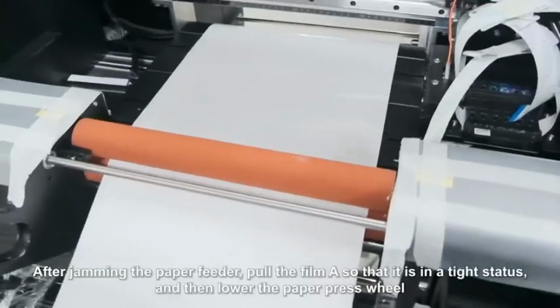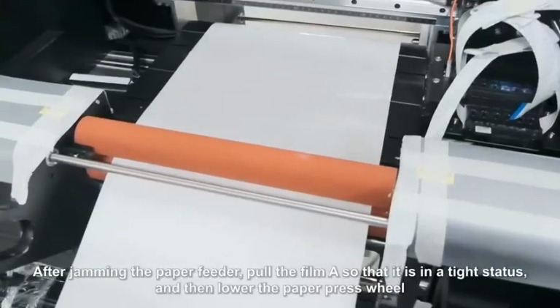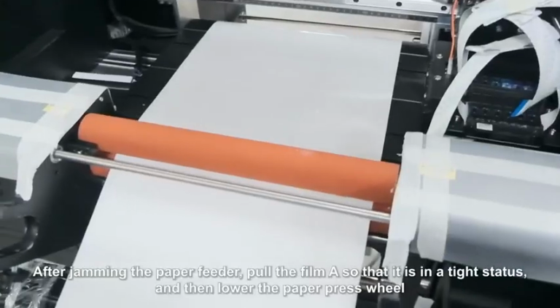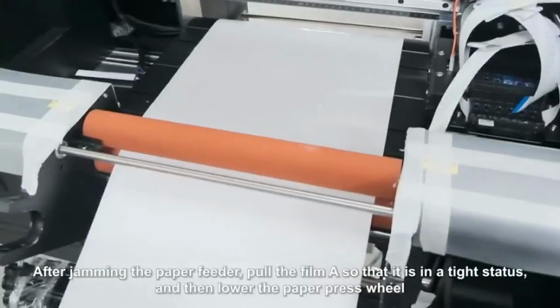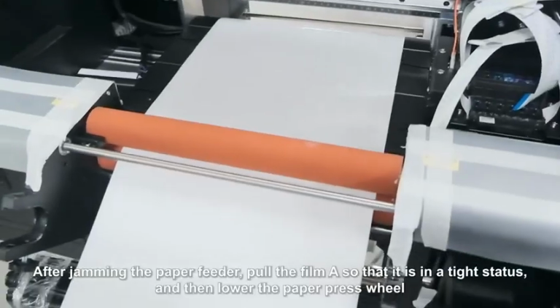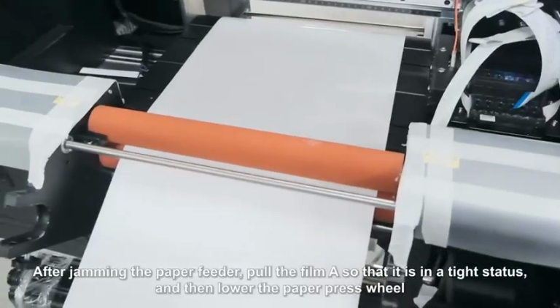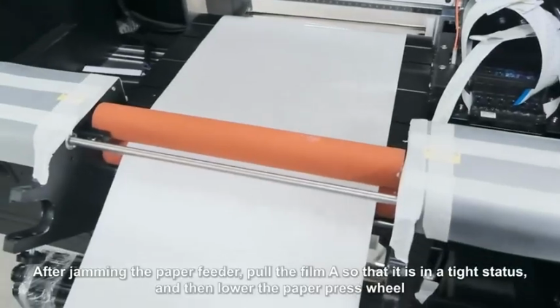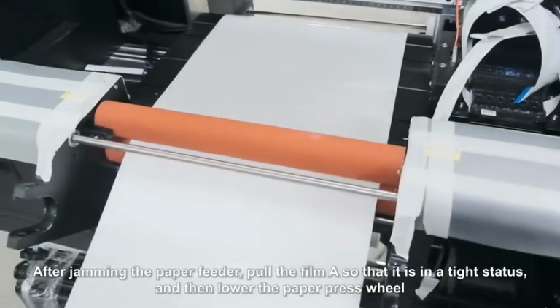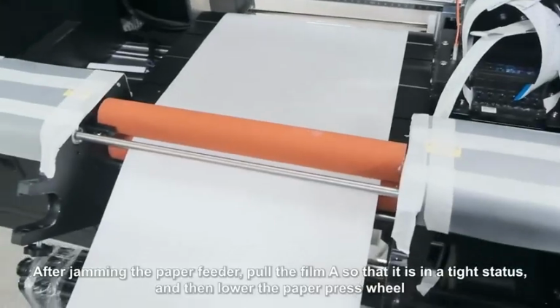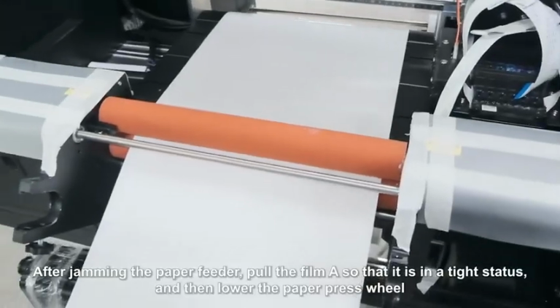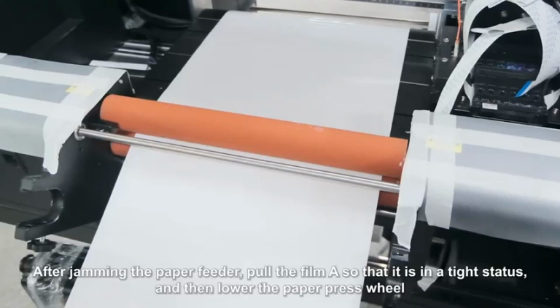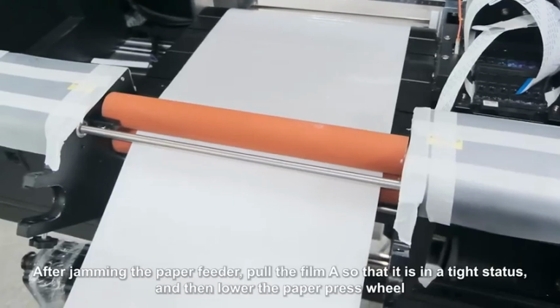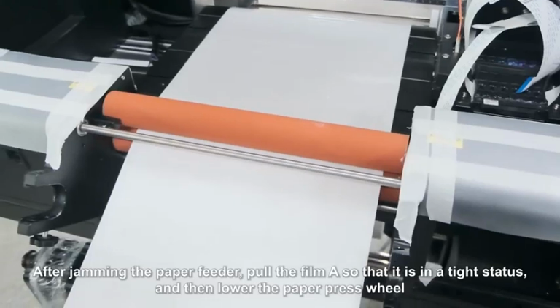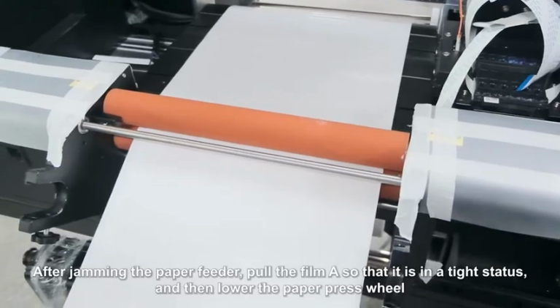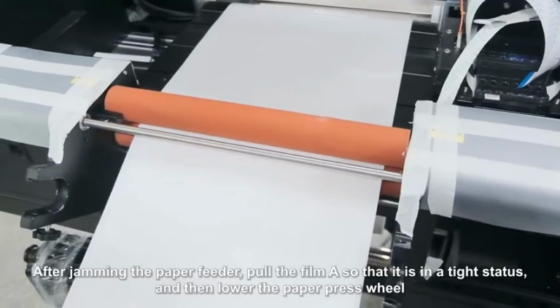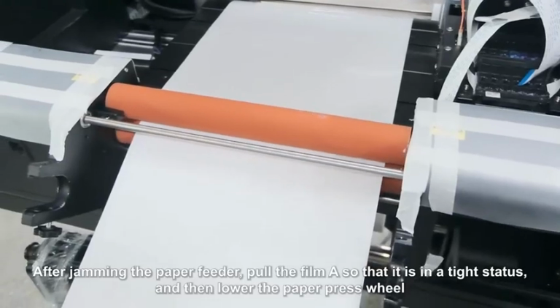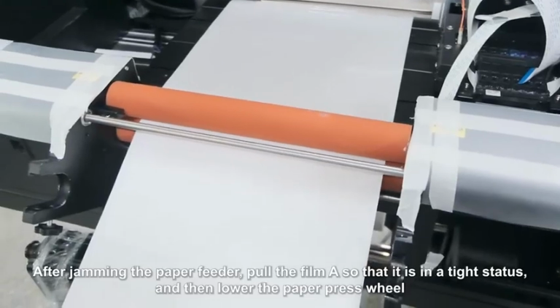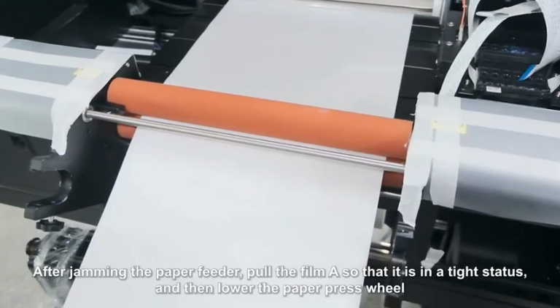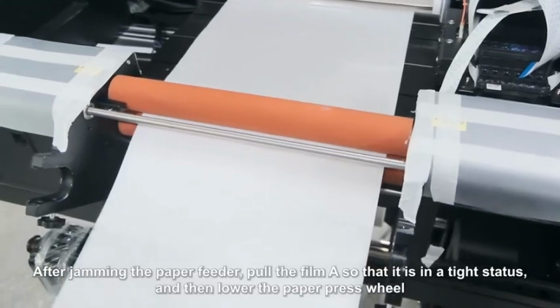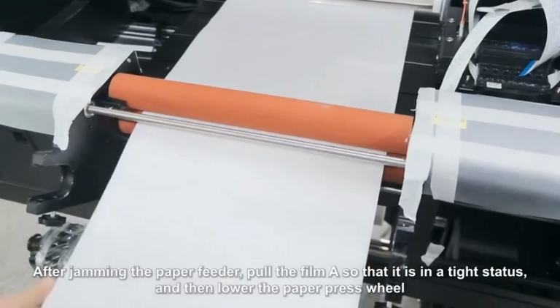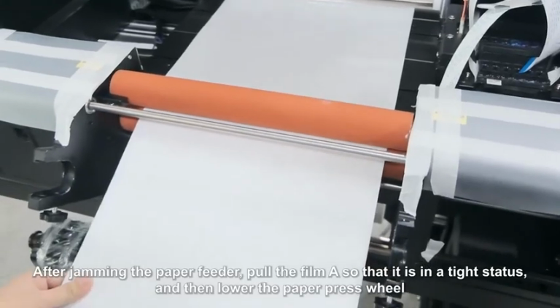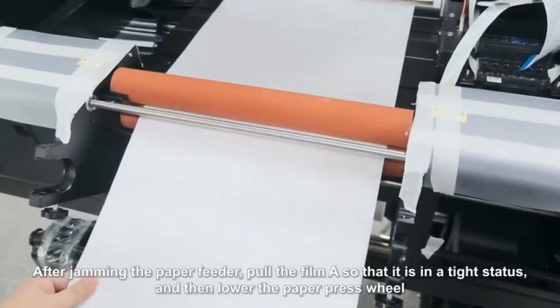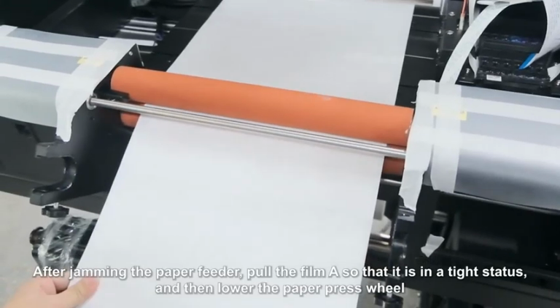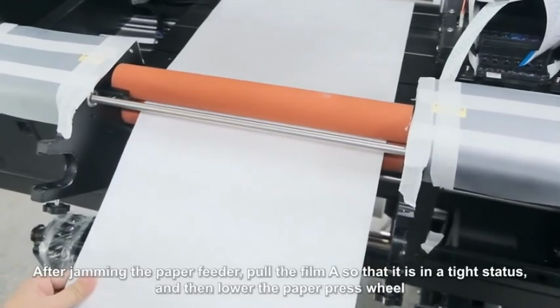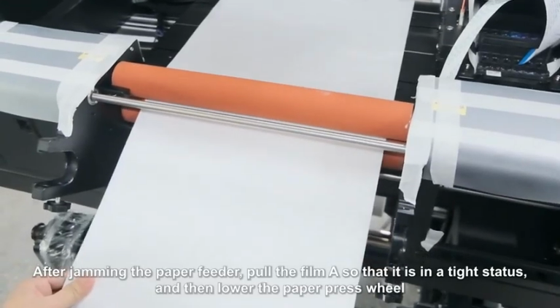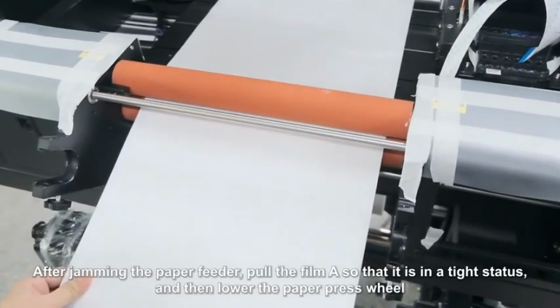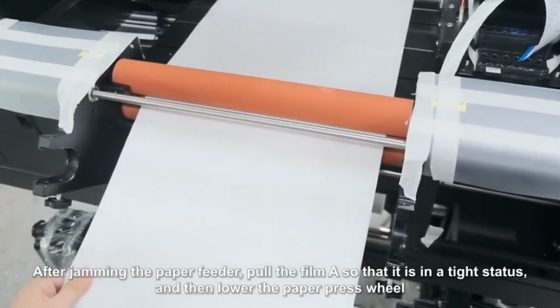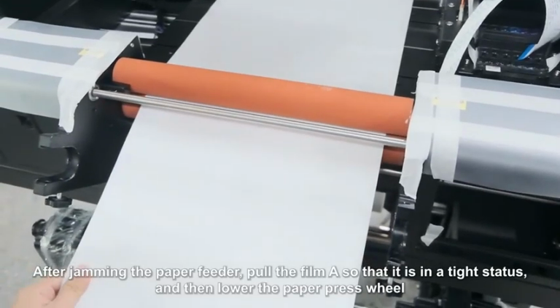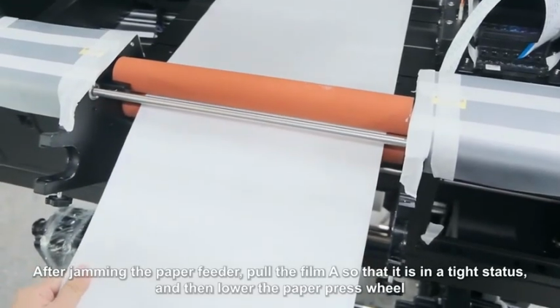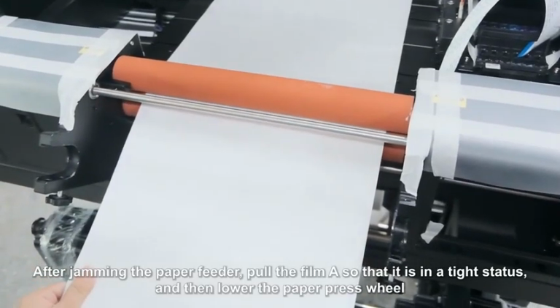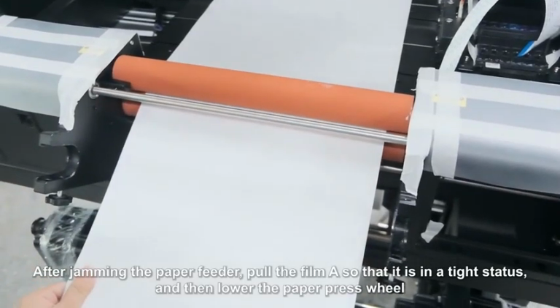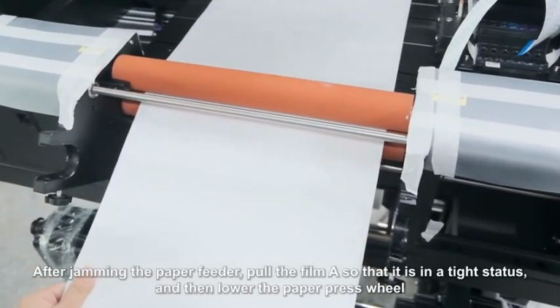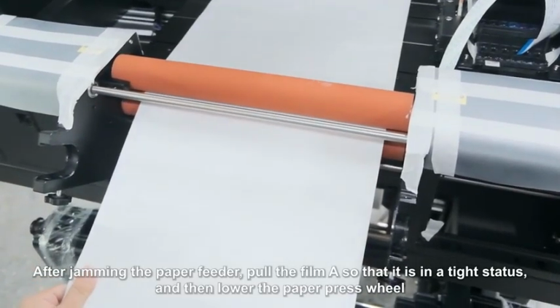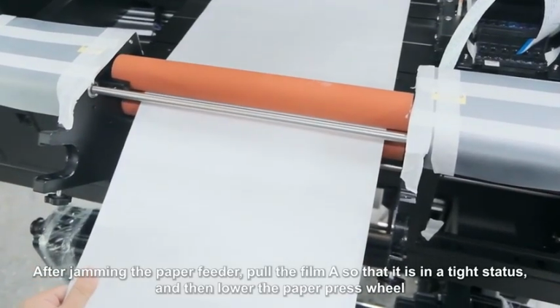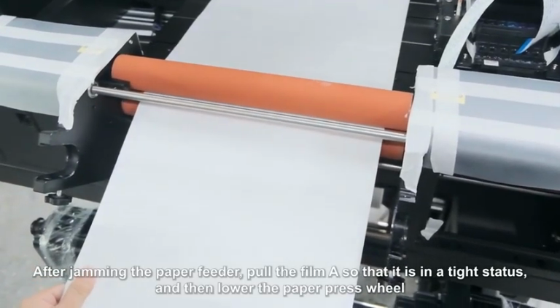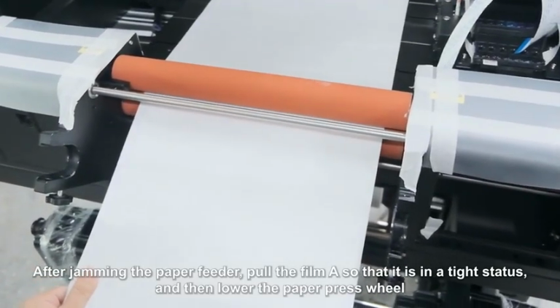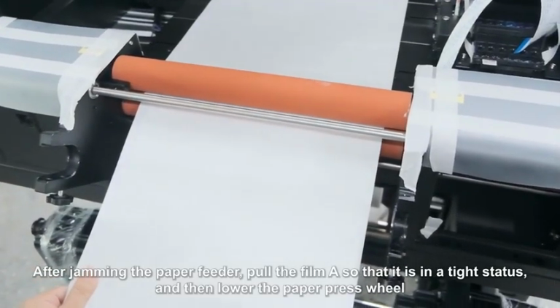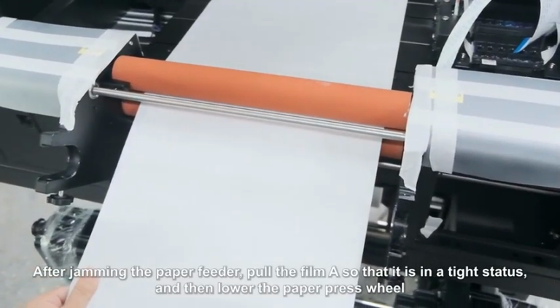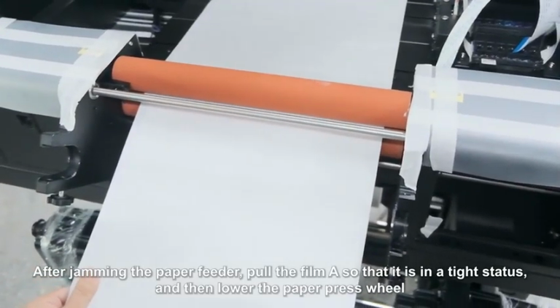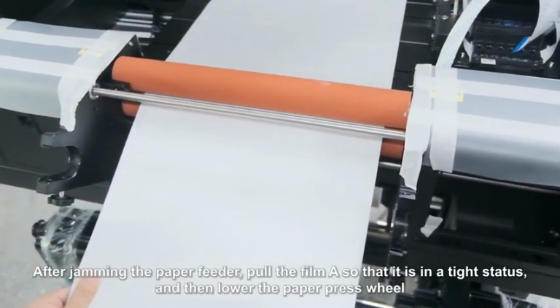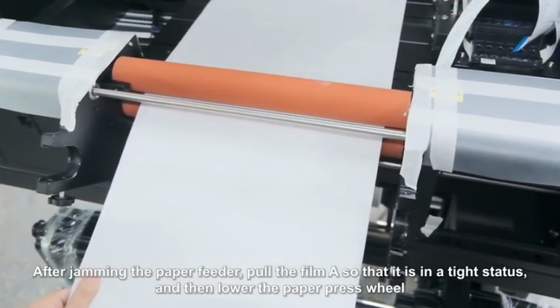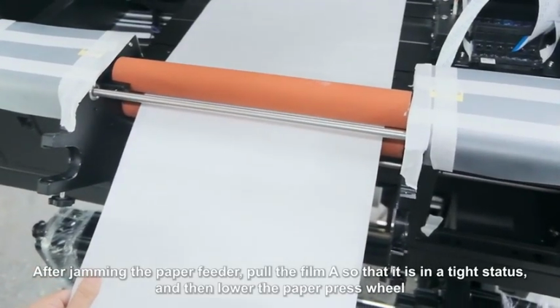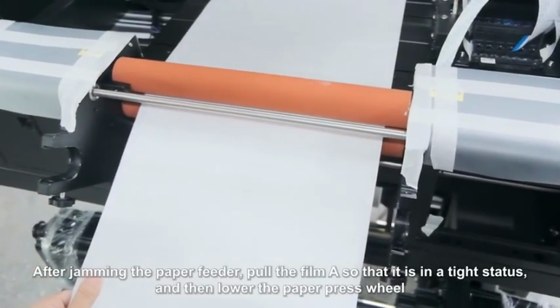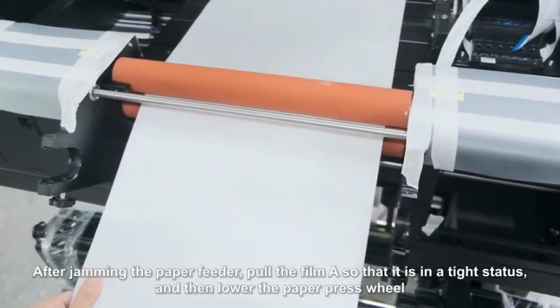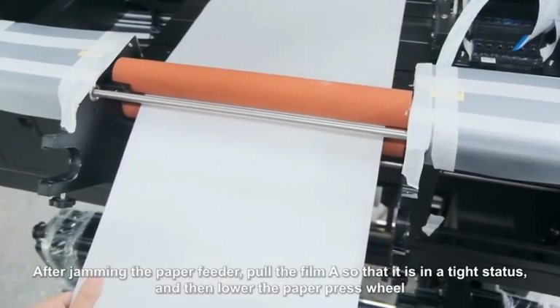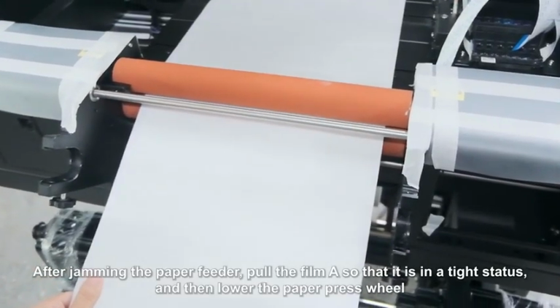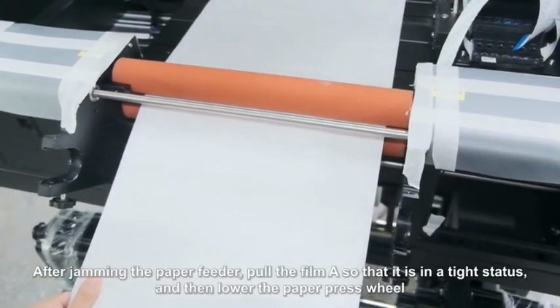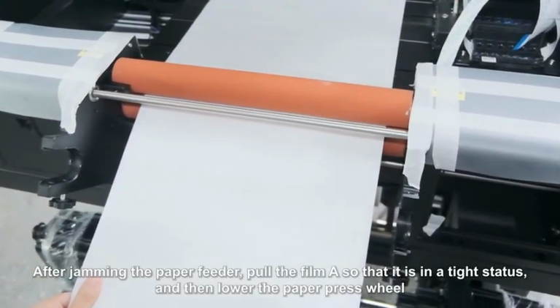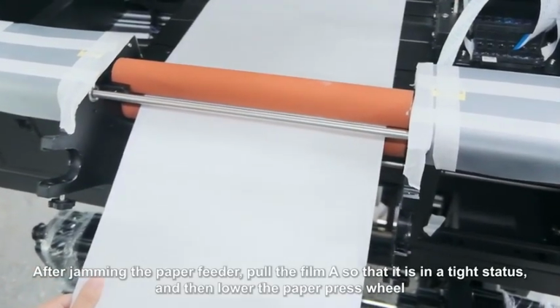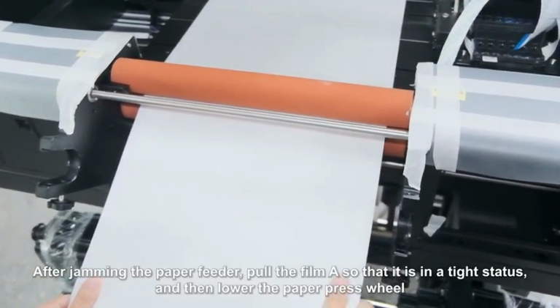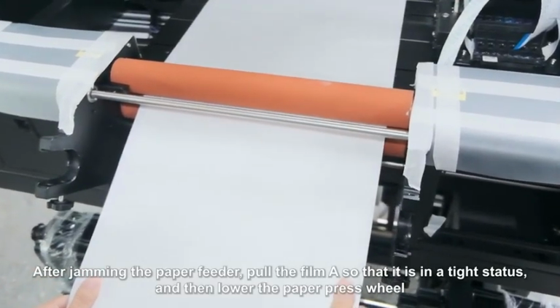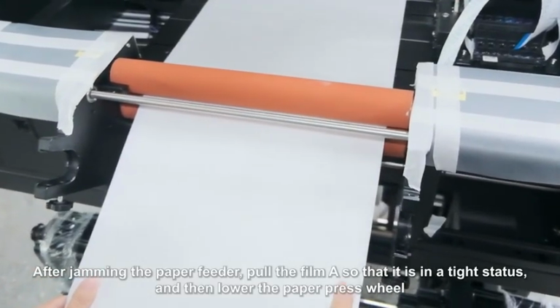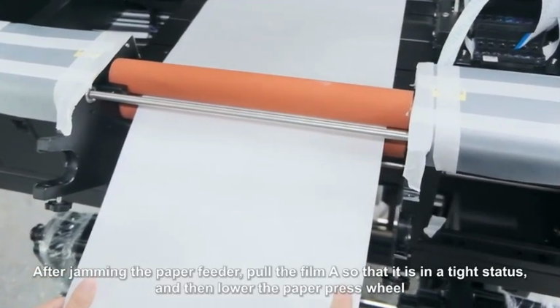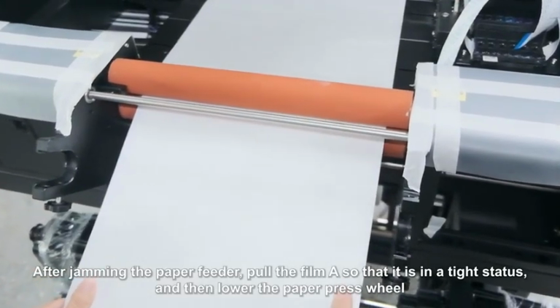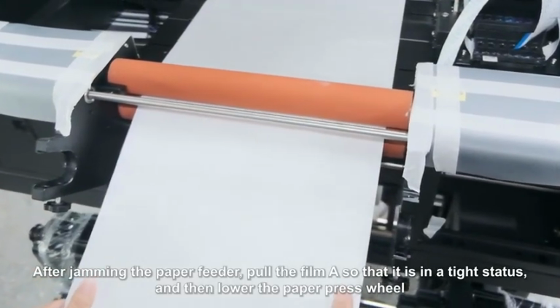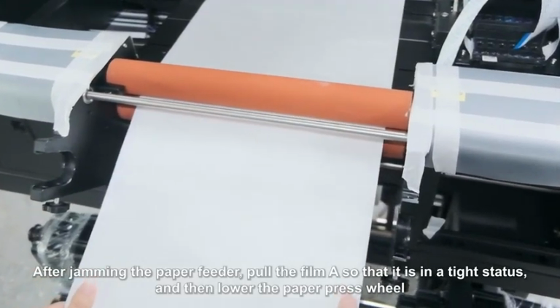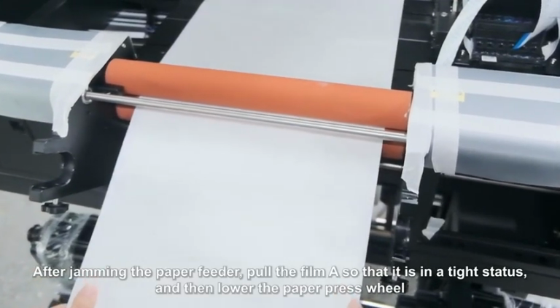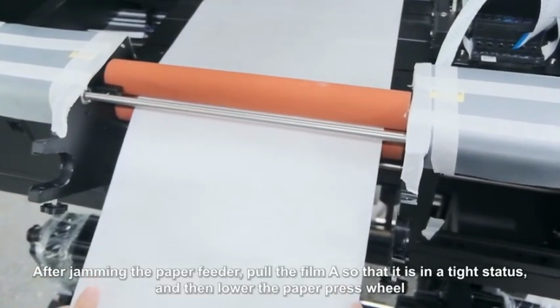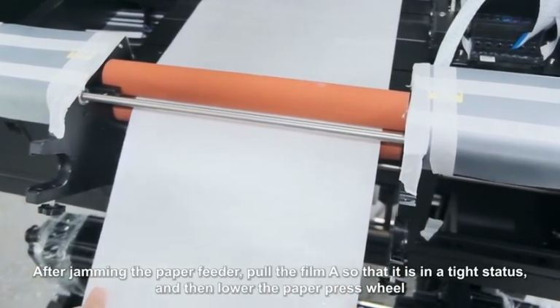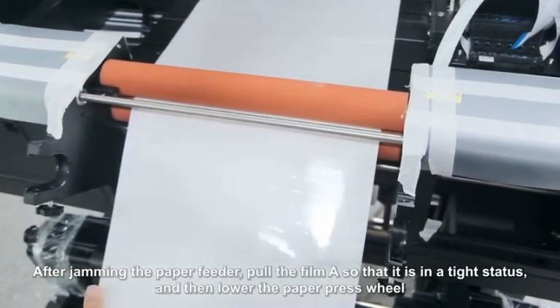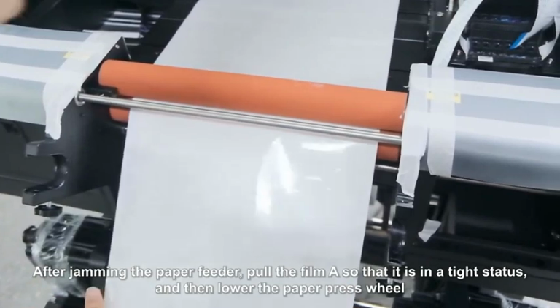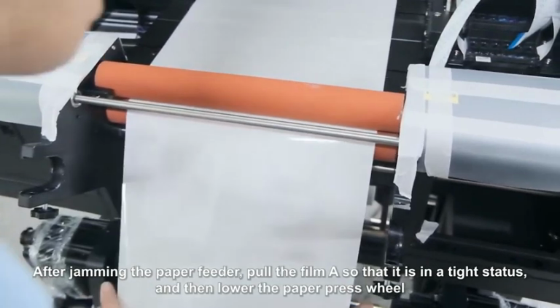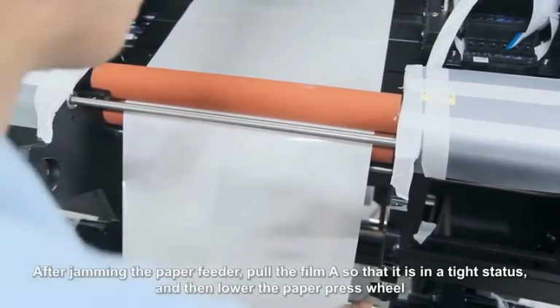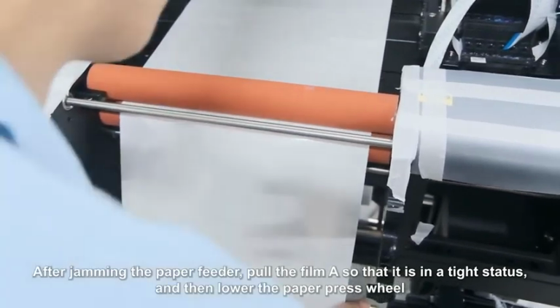After jamming the paper feeder, pull film A so that it is in a tight status, and then lower the paper press wheel.